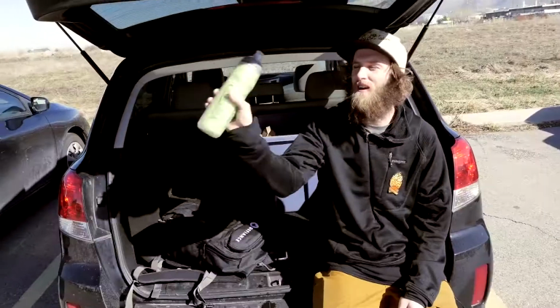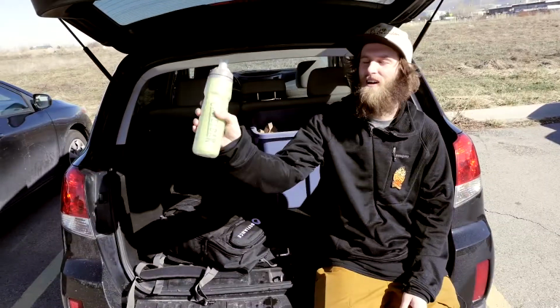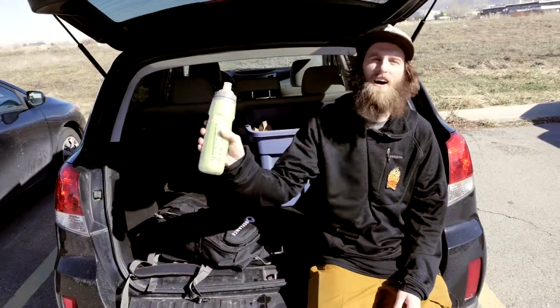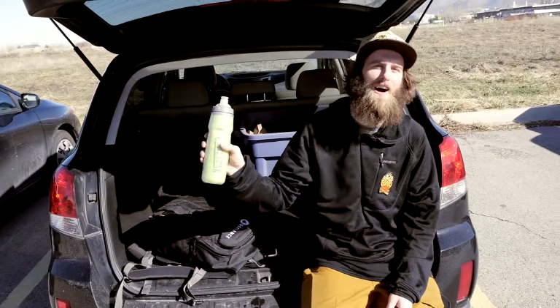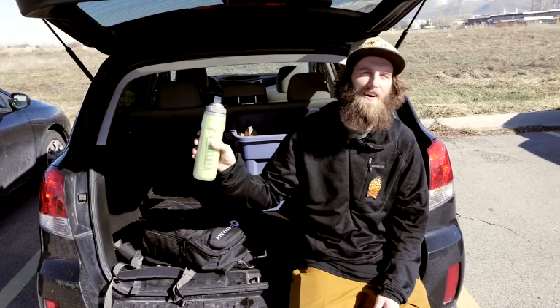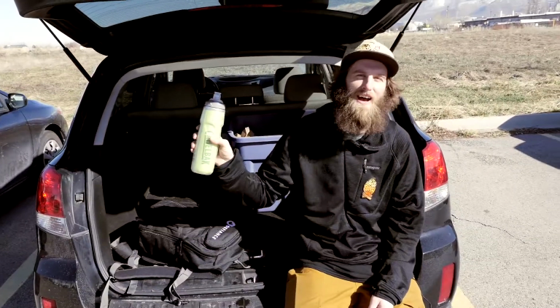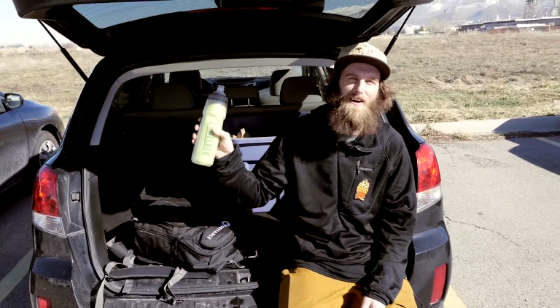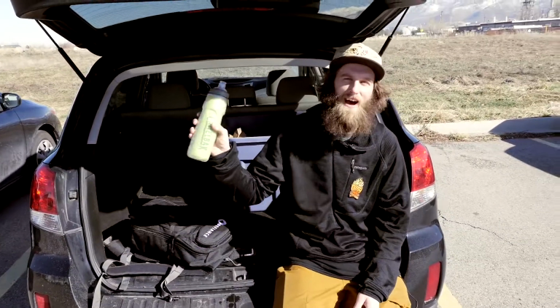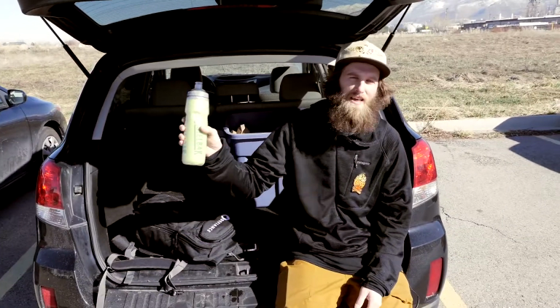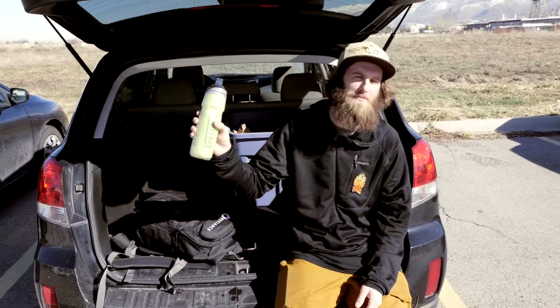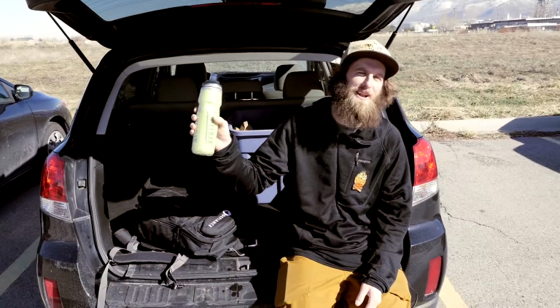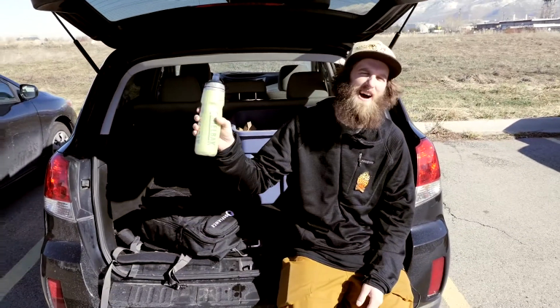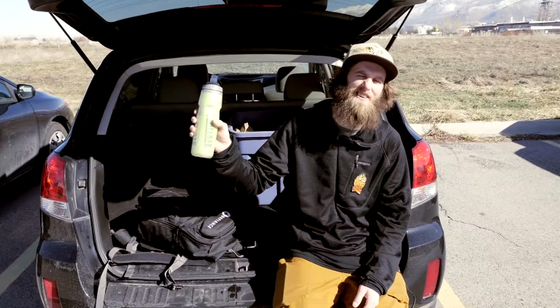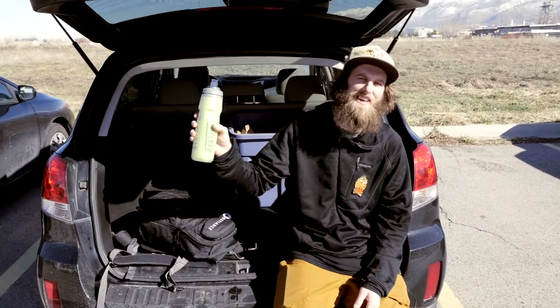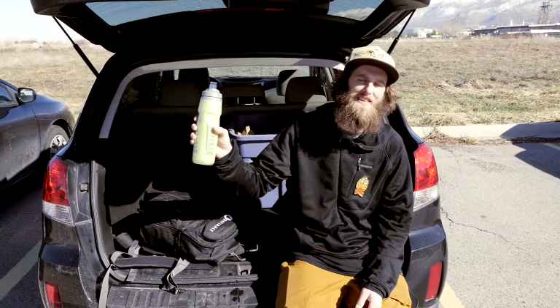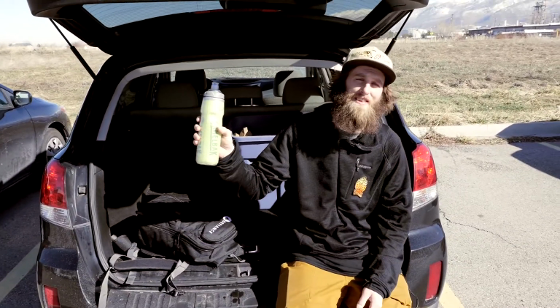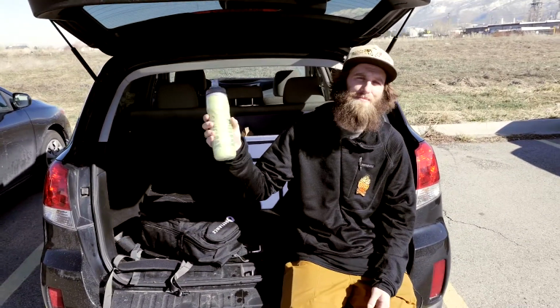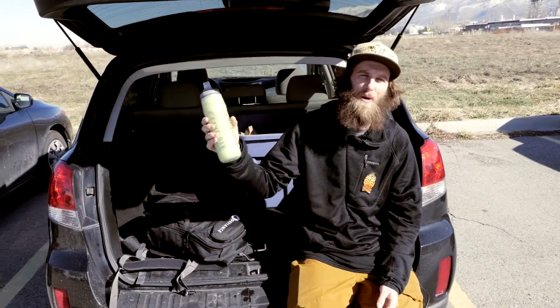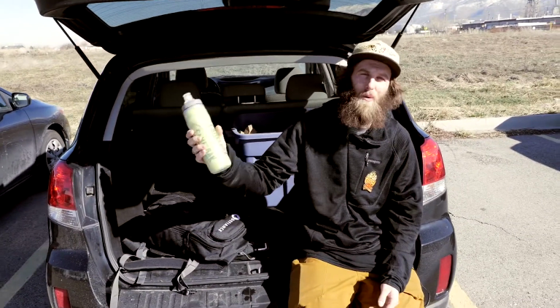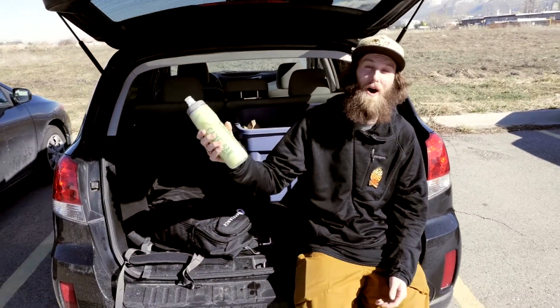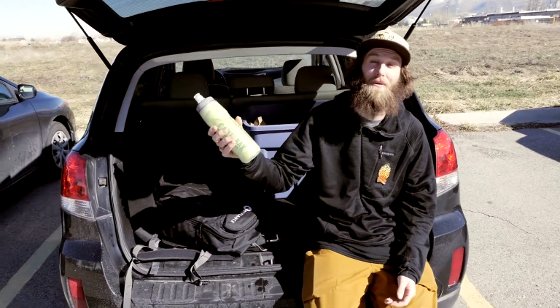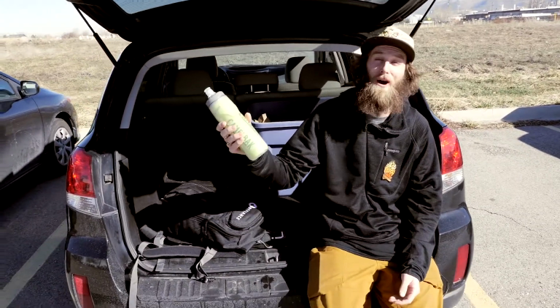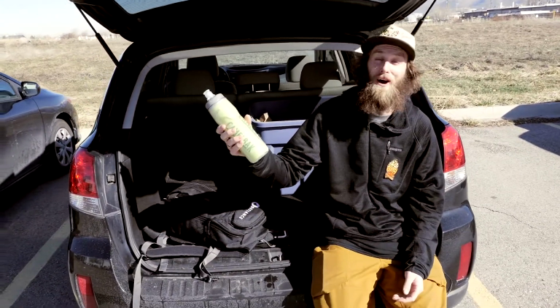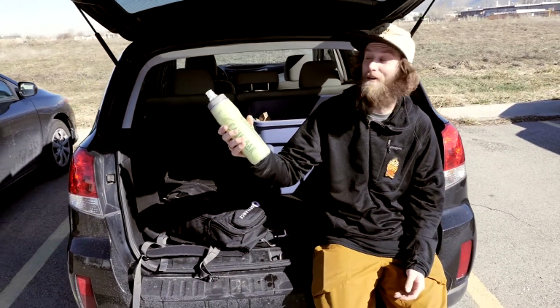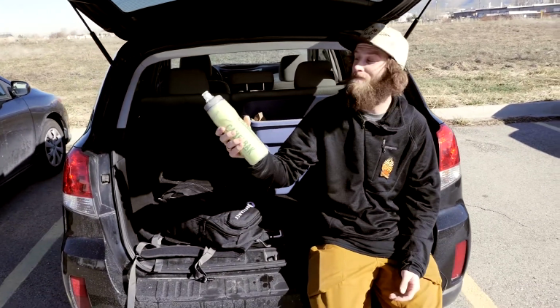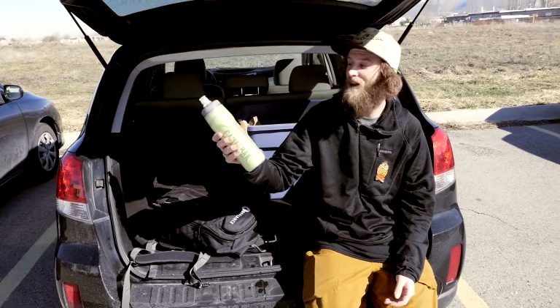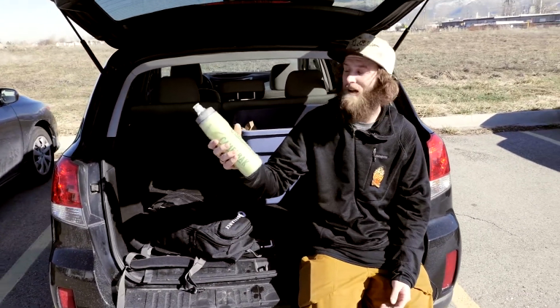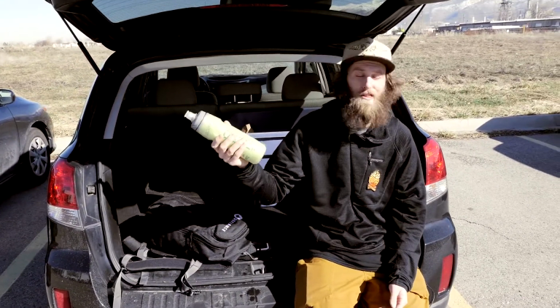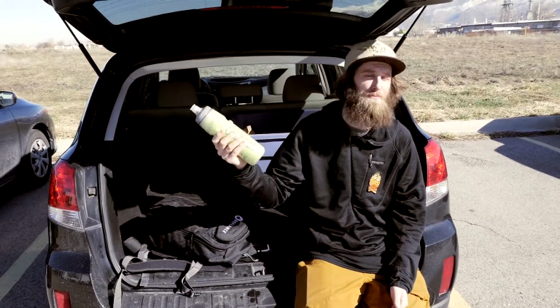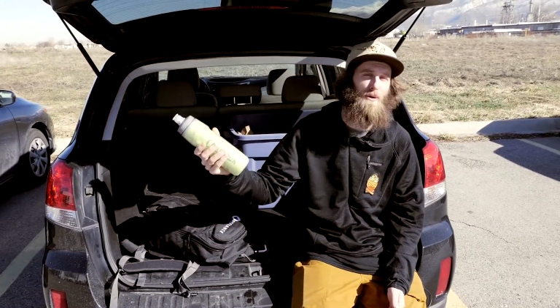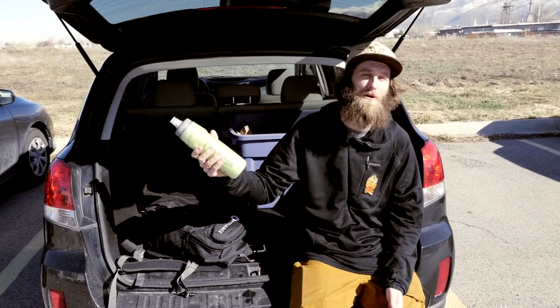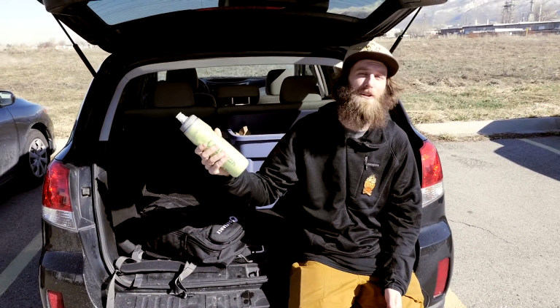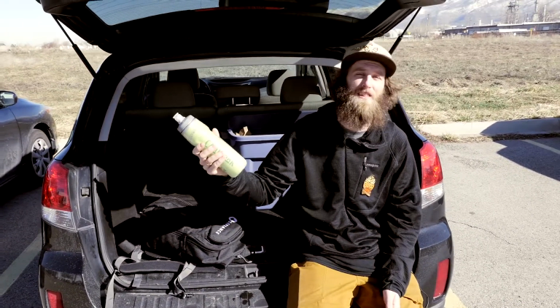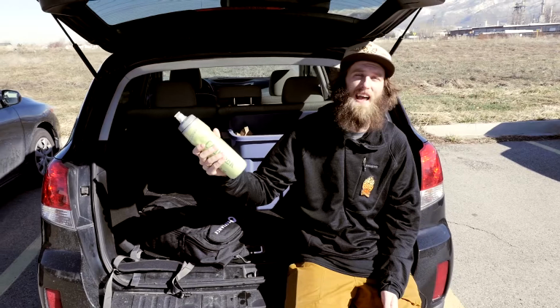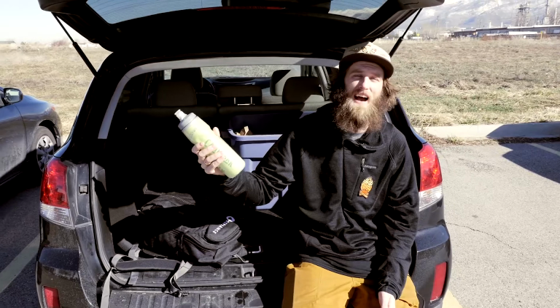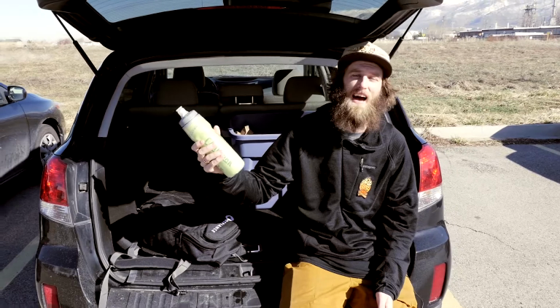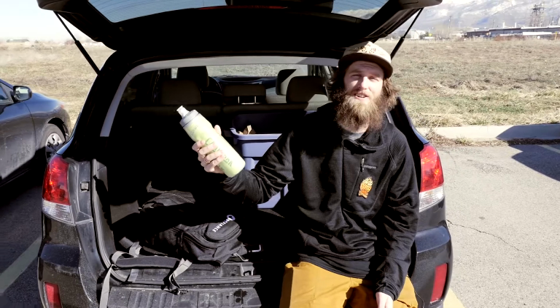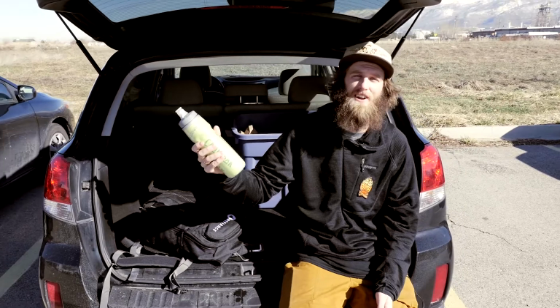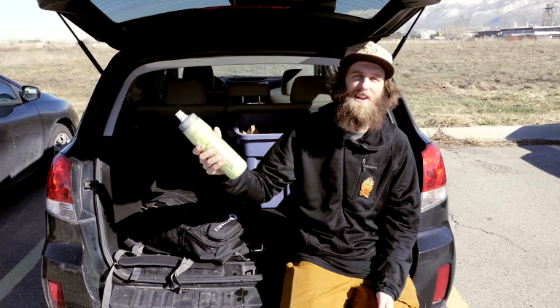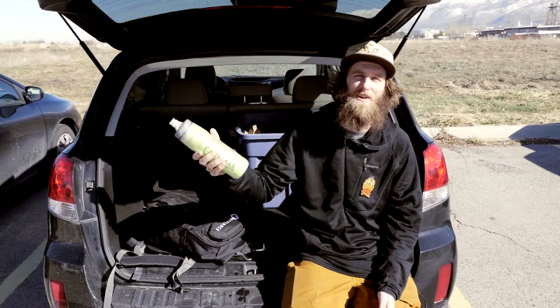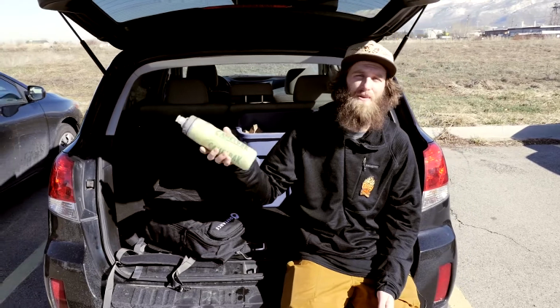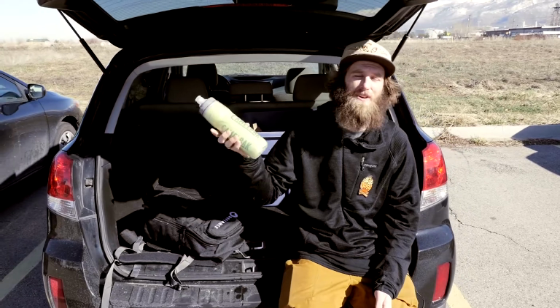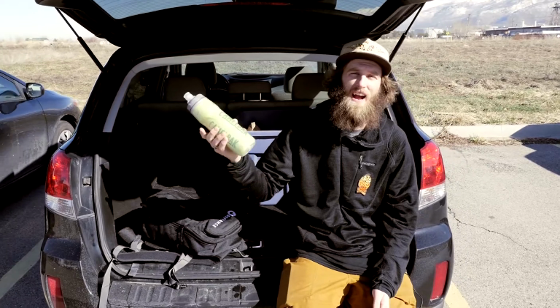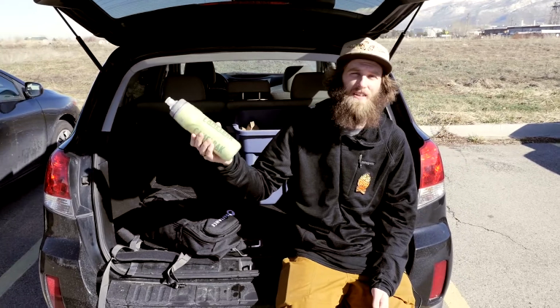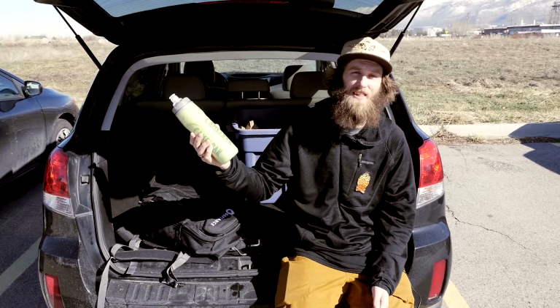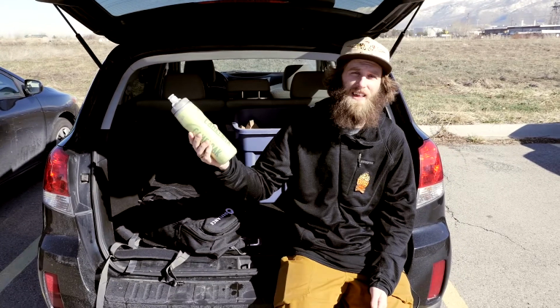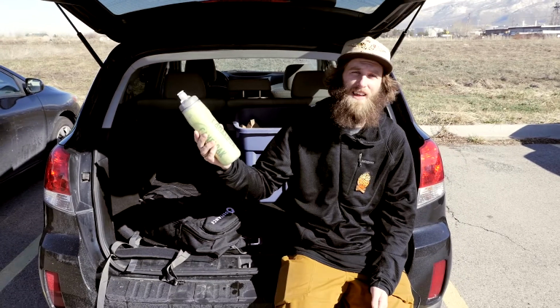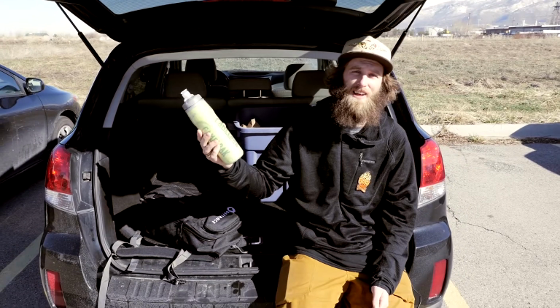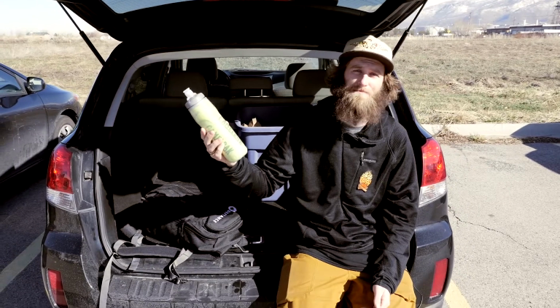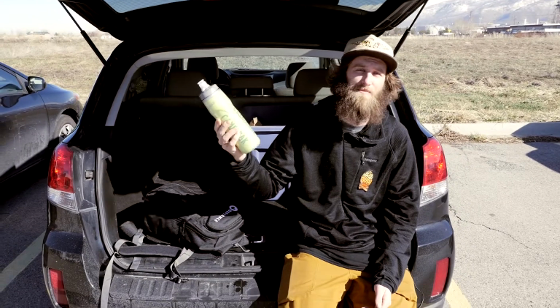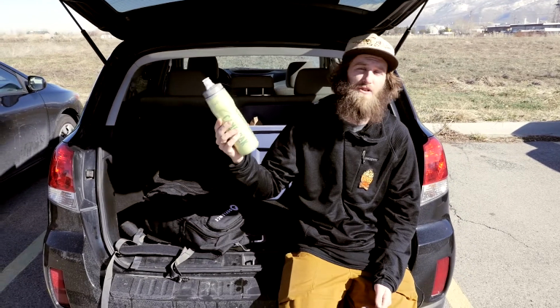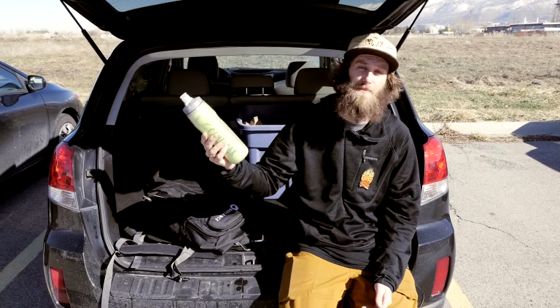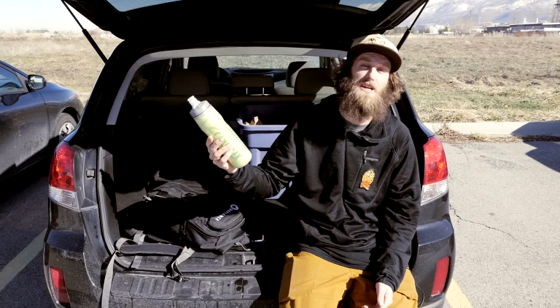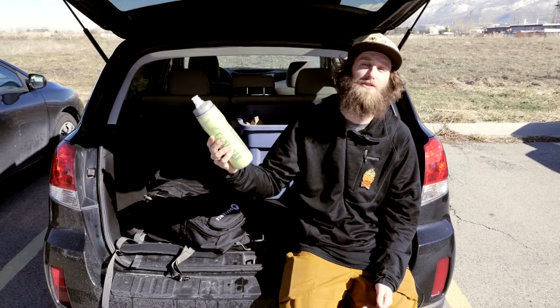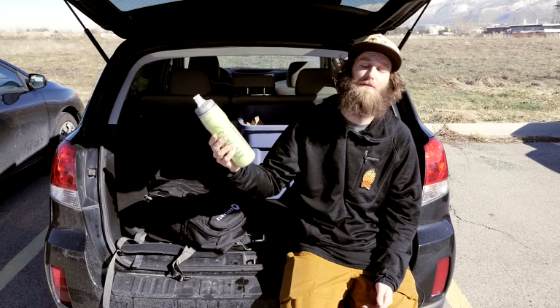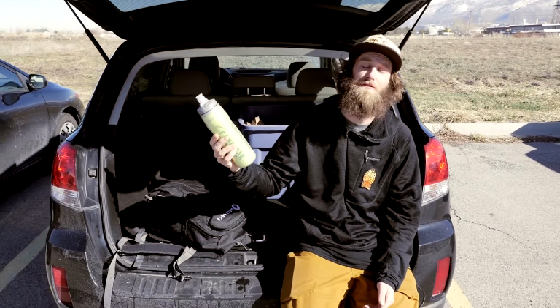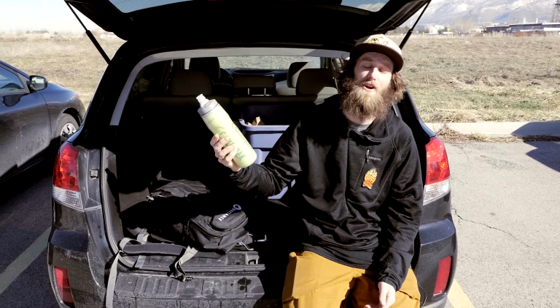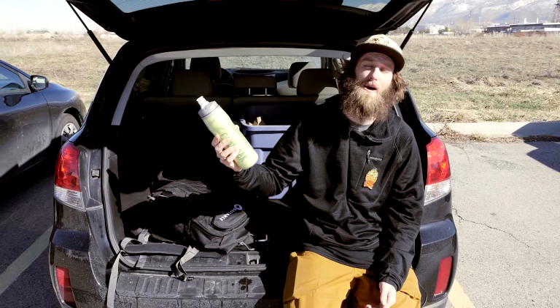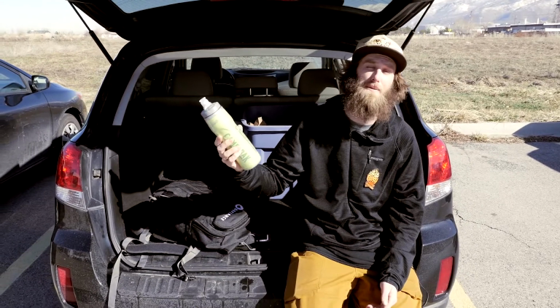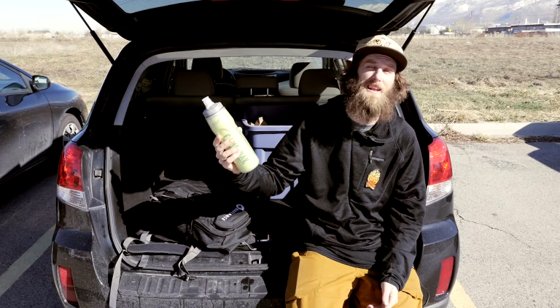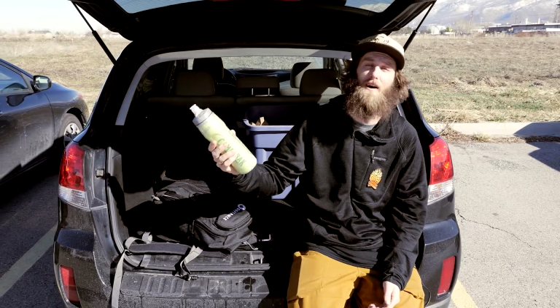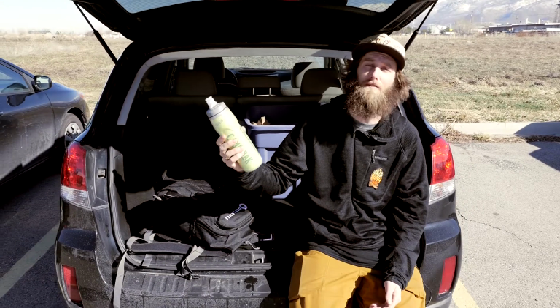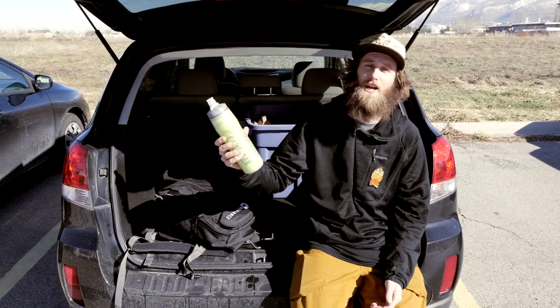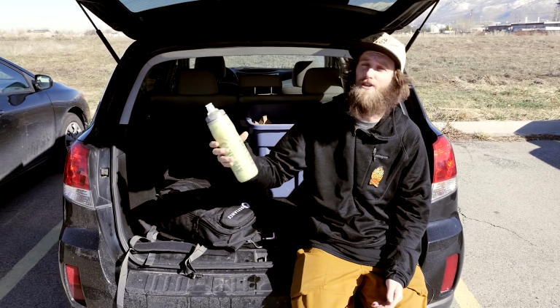Last but not least is my water bottle. It's important to stay hydrated when you're out skiing, especially if you're up at elevation.